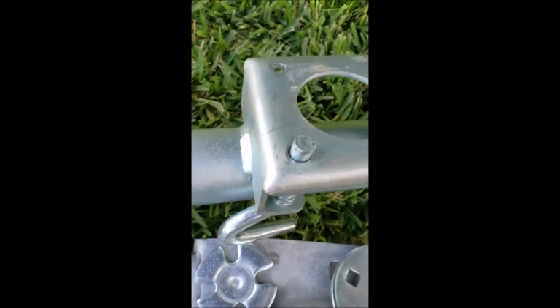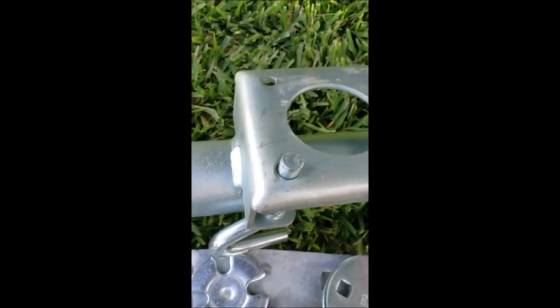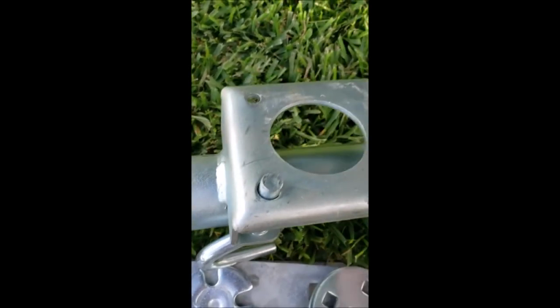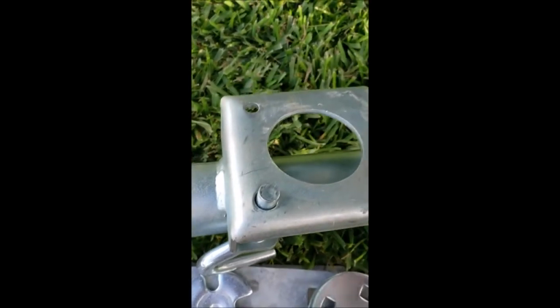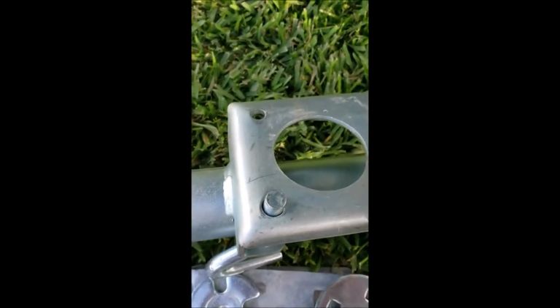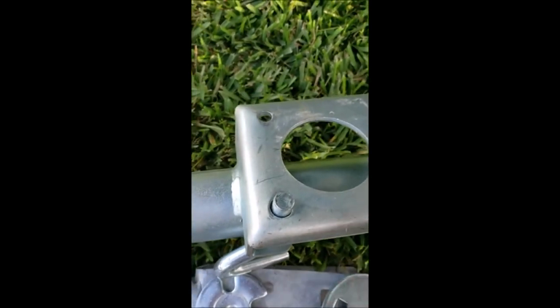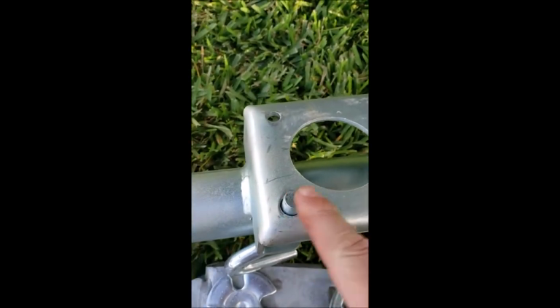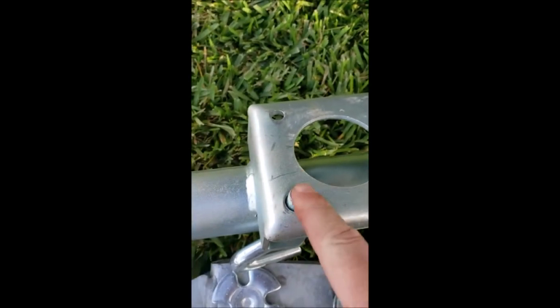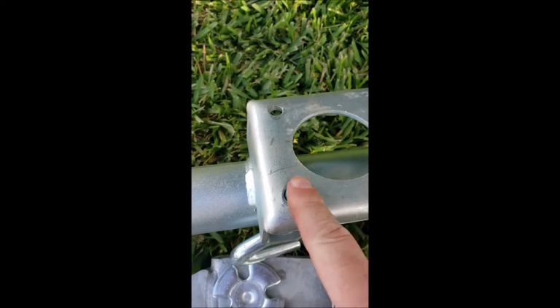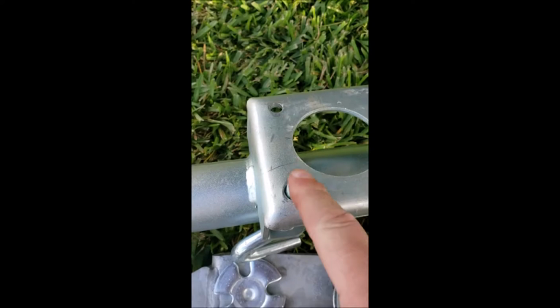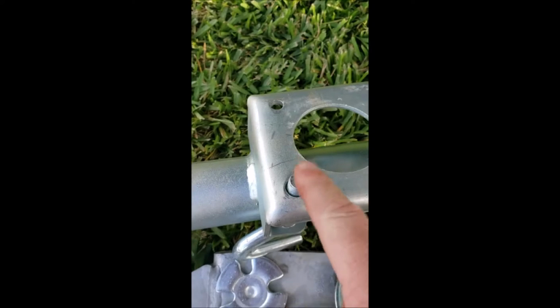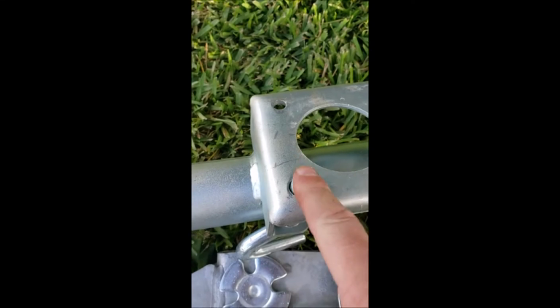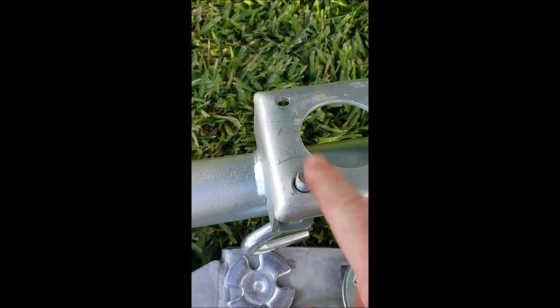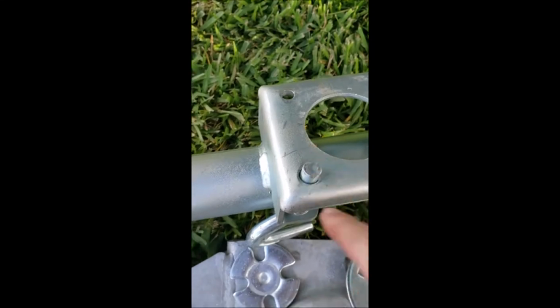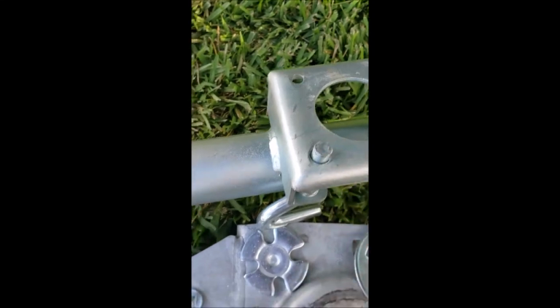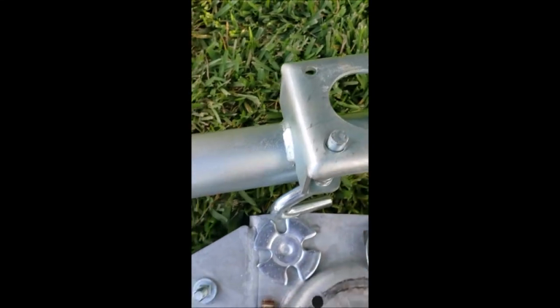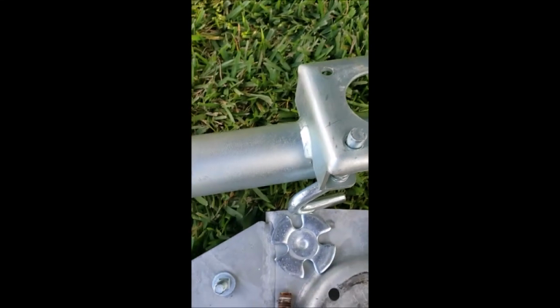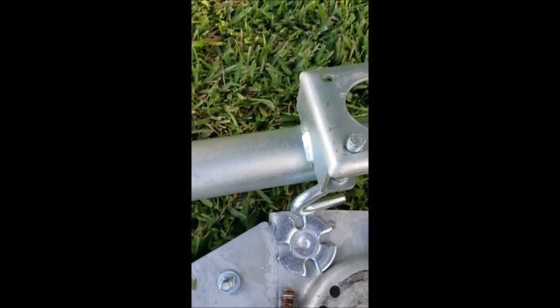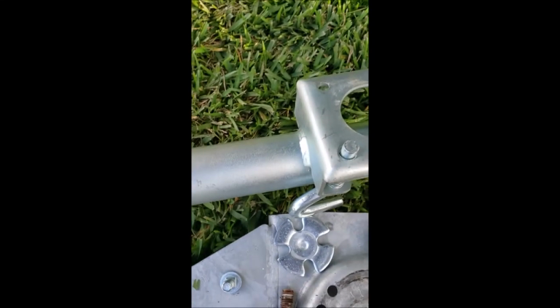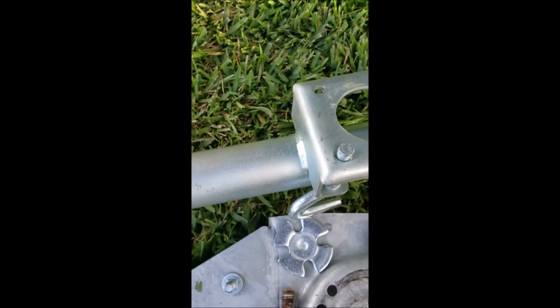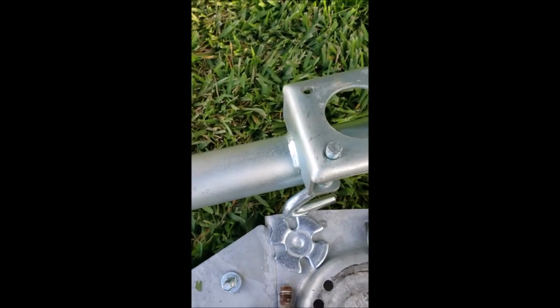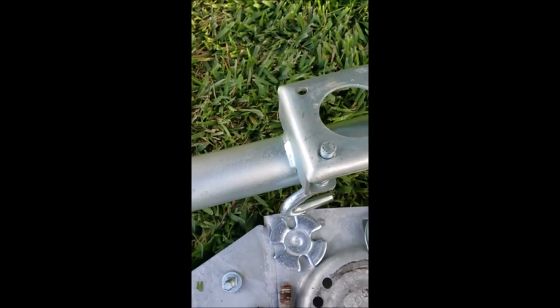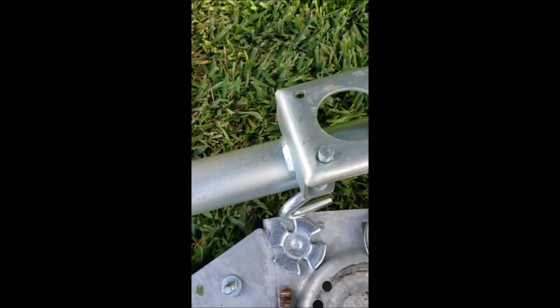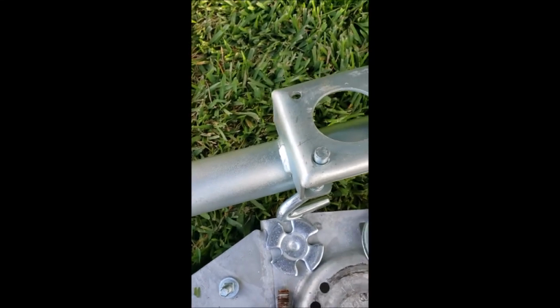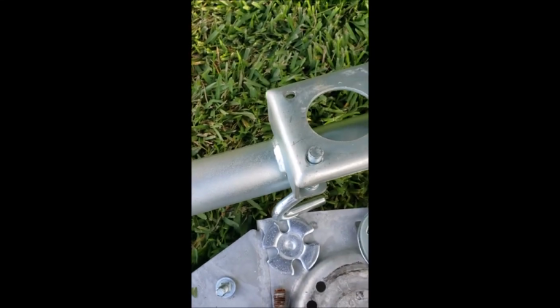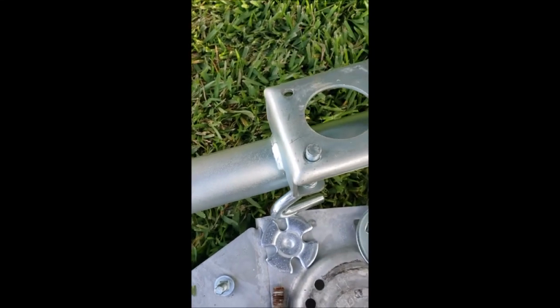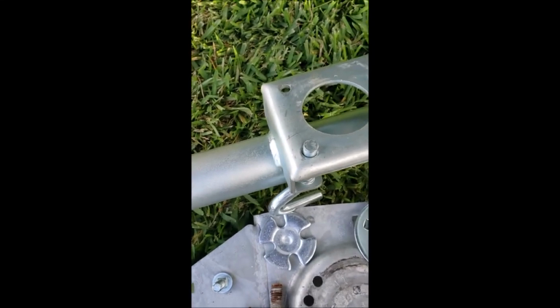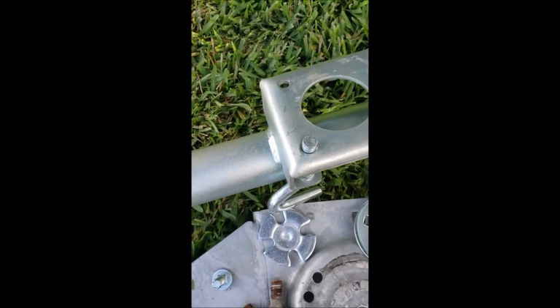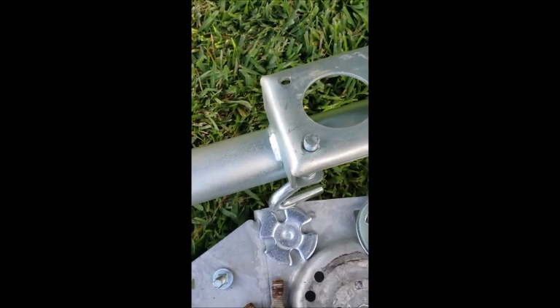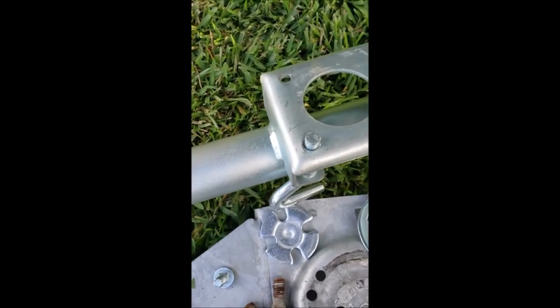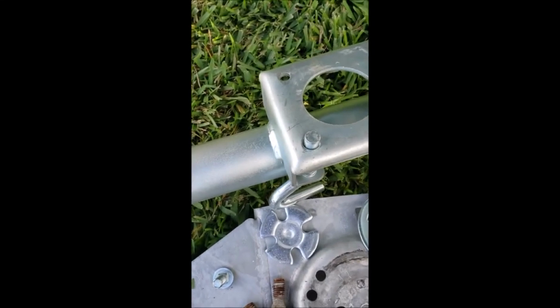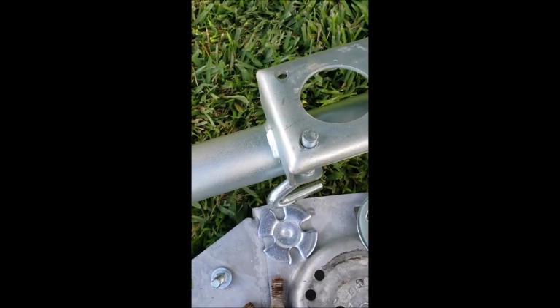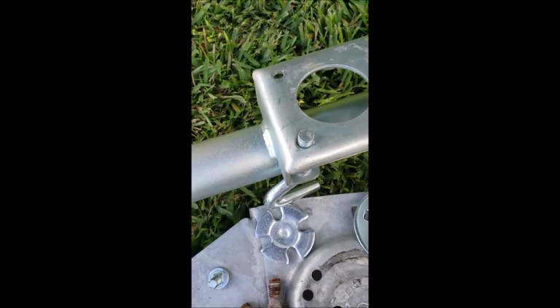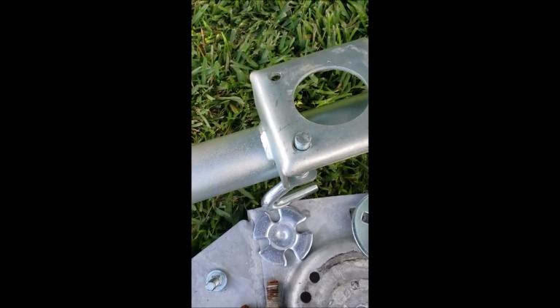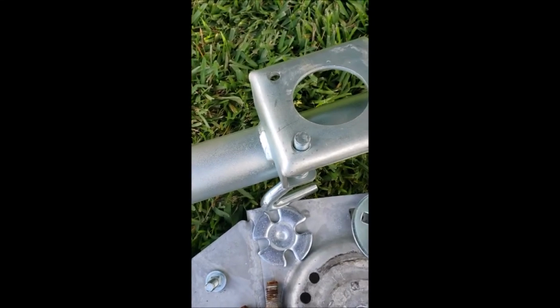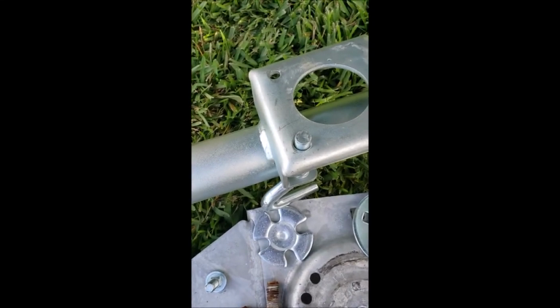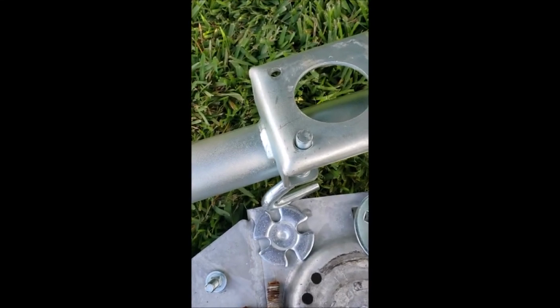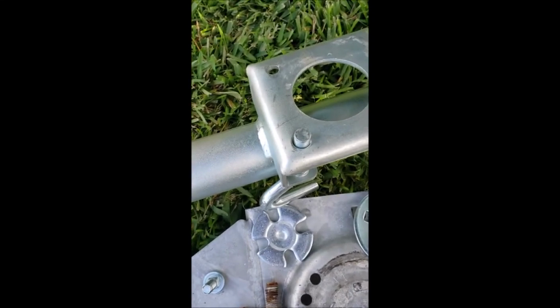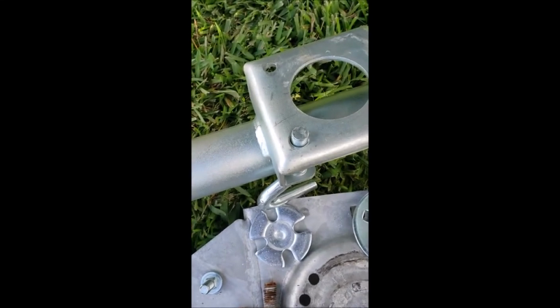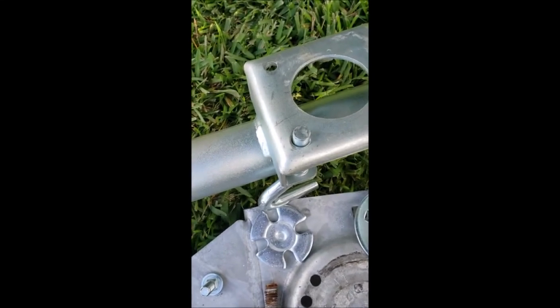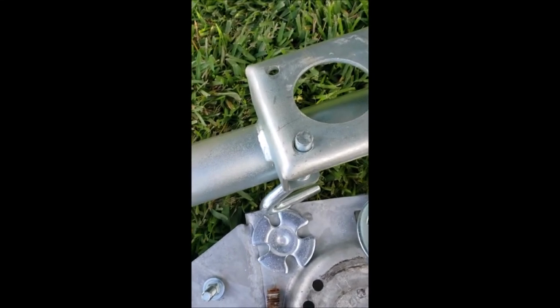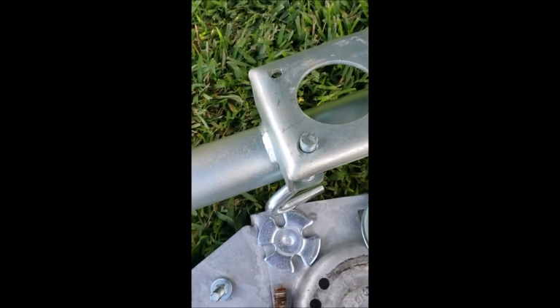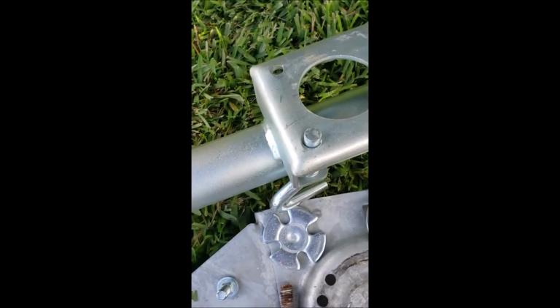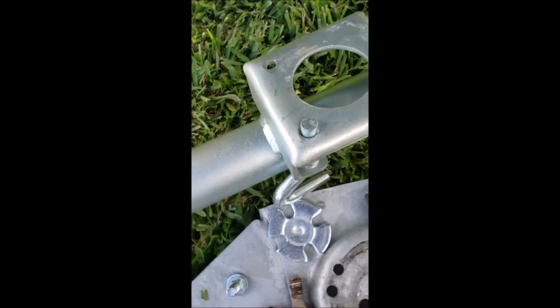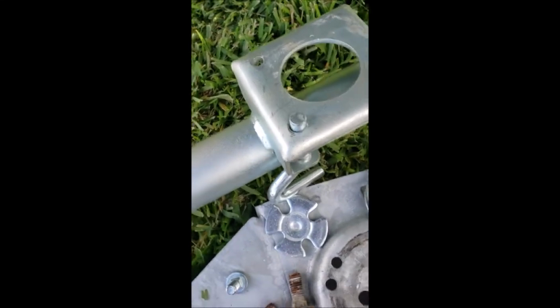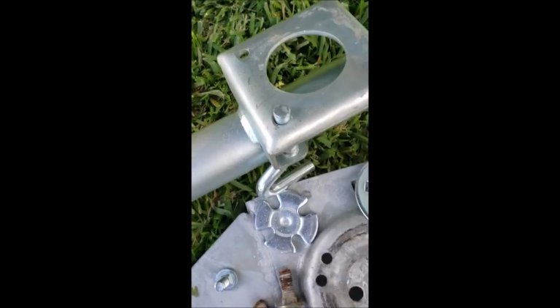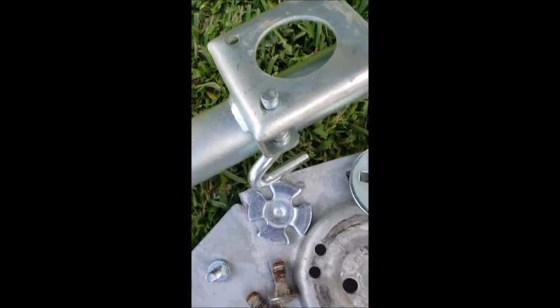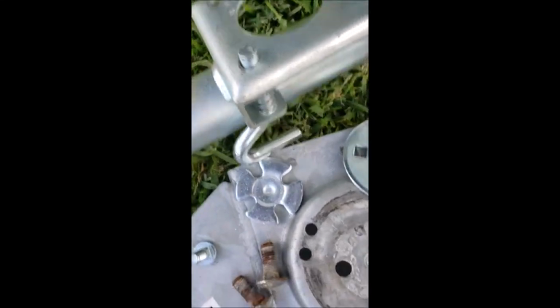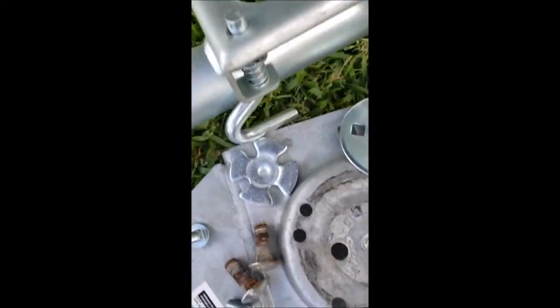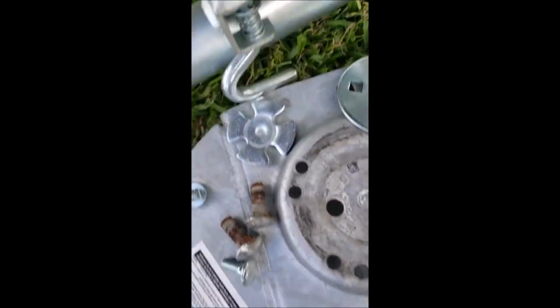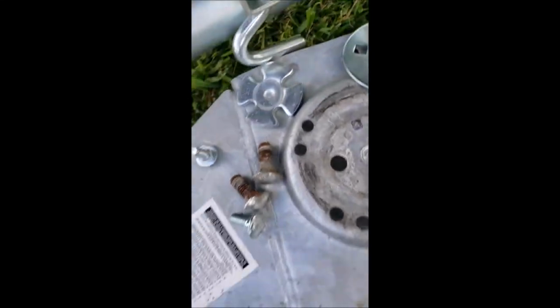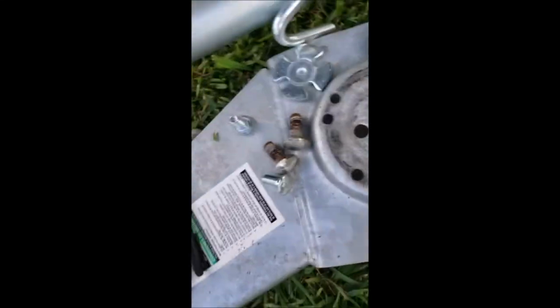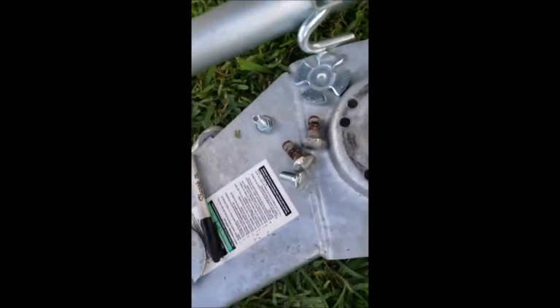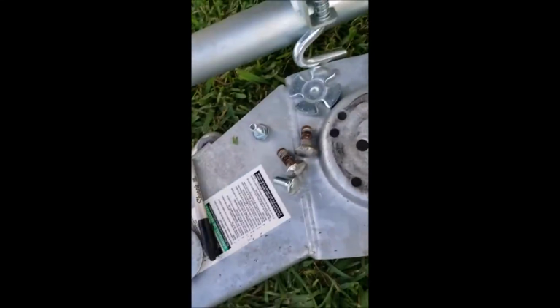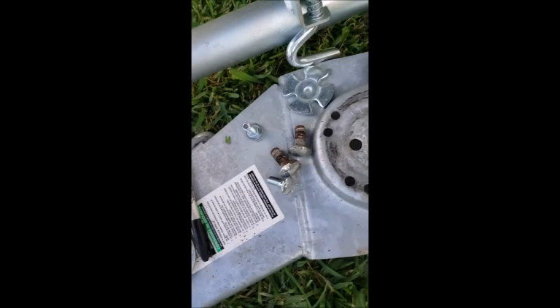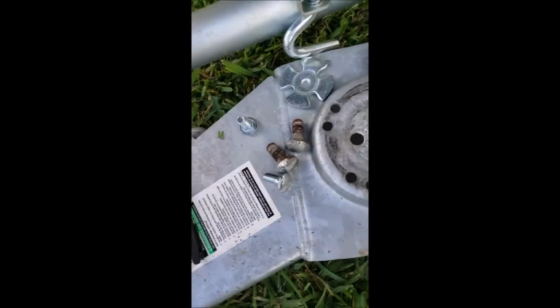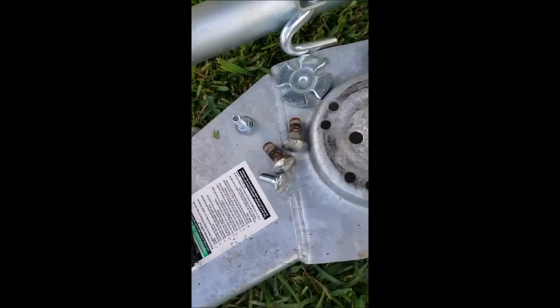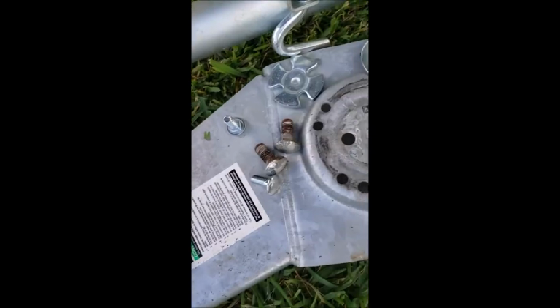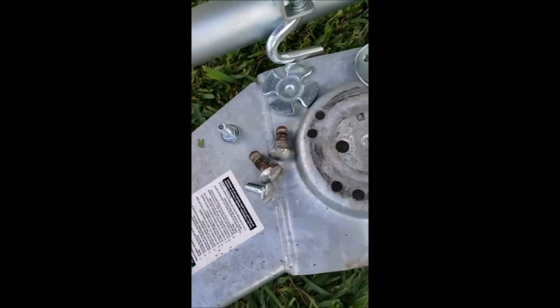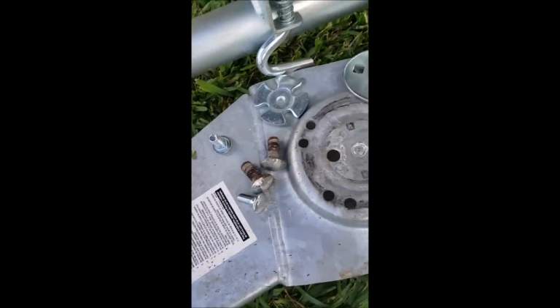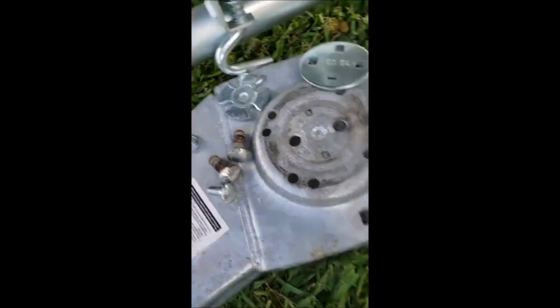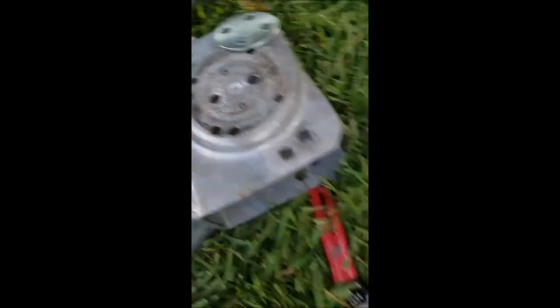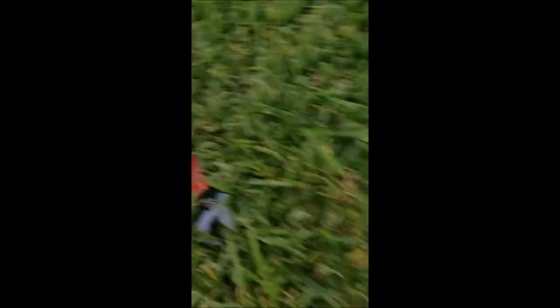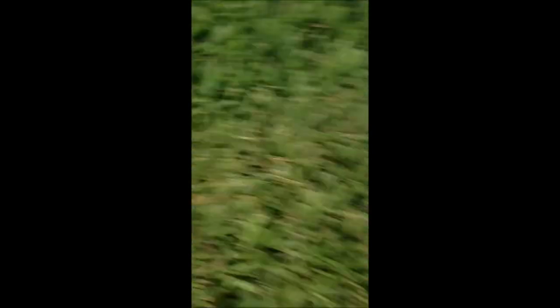On the new jack it has a bigger guide locker — whatever you call it — and on the original one you can see it's just a smaller one. Keep in mind this is a 2021 boat, only used about 10 times, and the condition of the original jack is horrible.